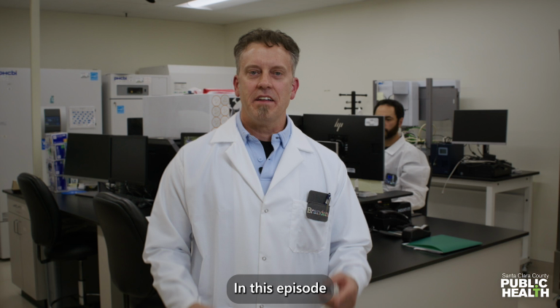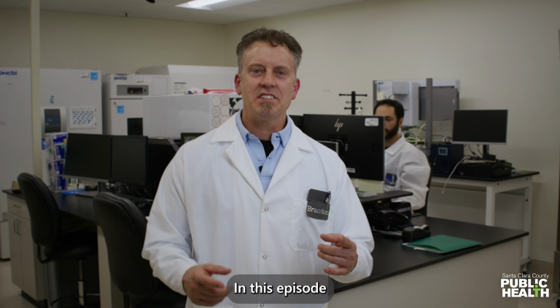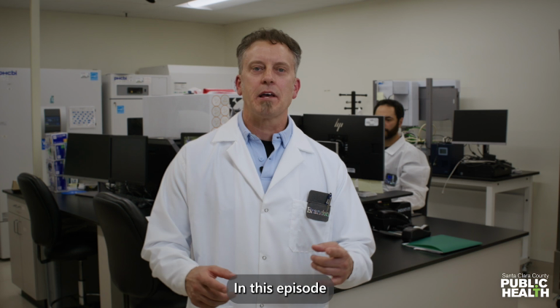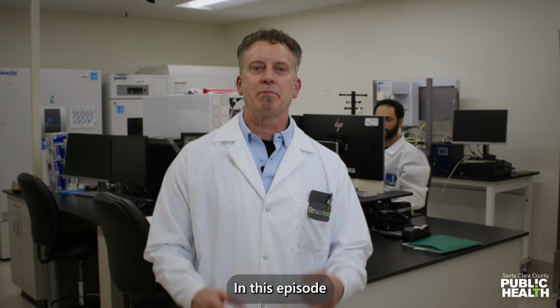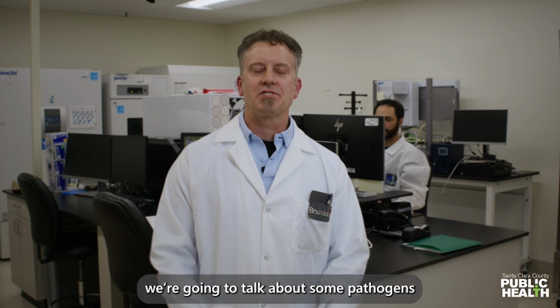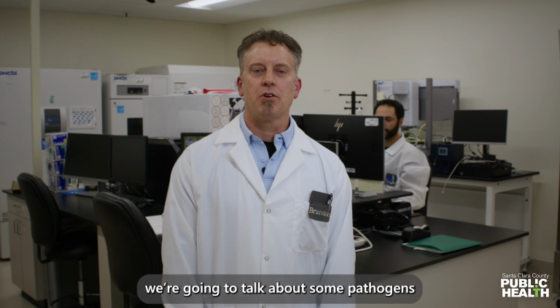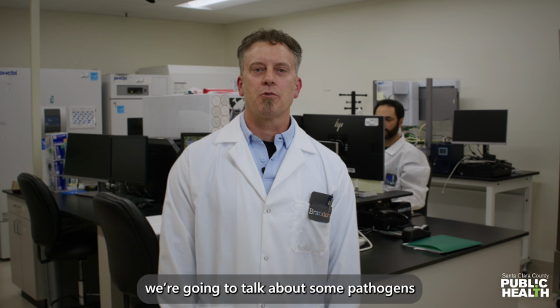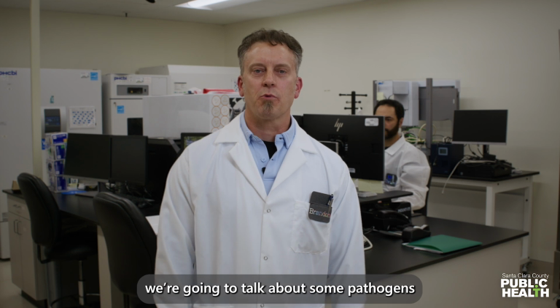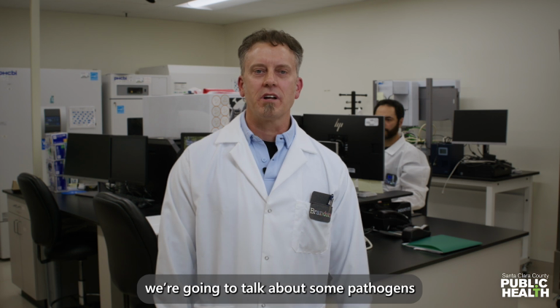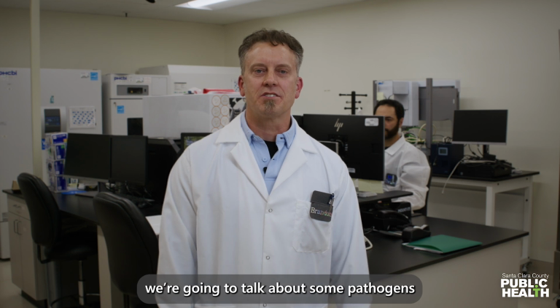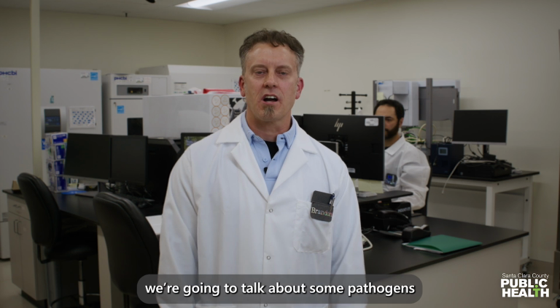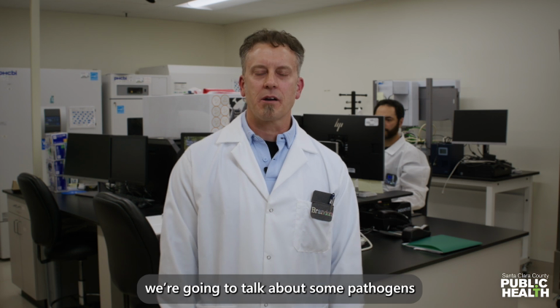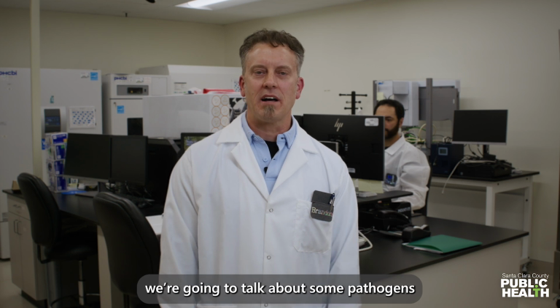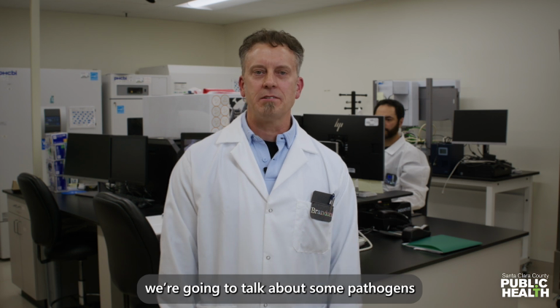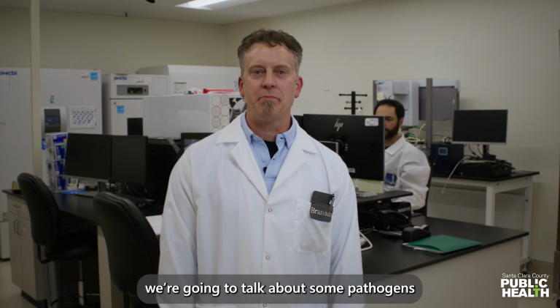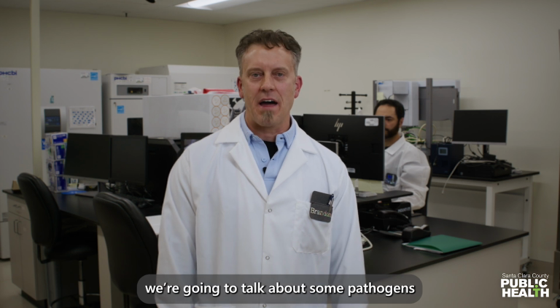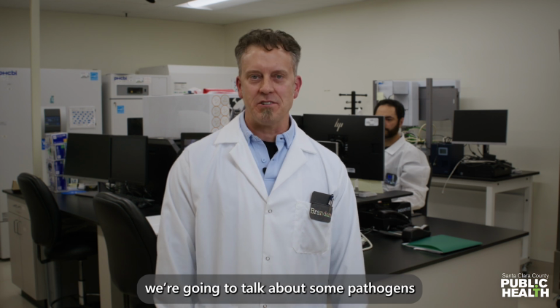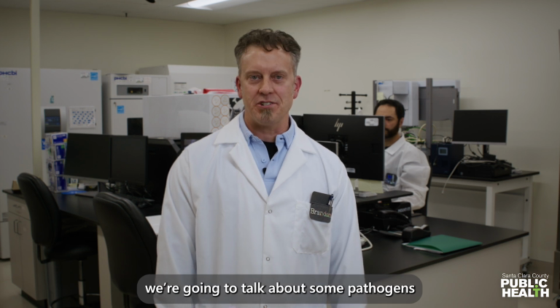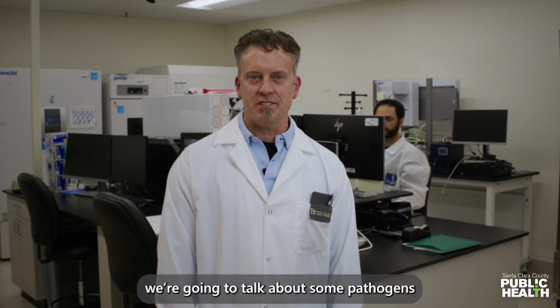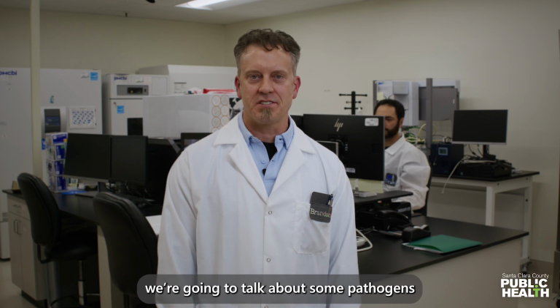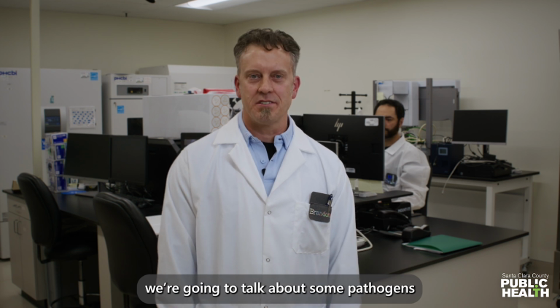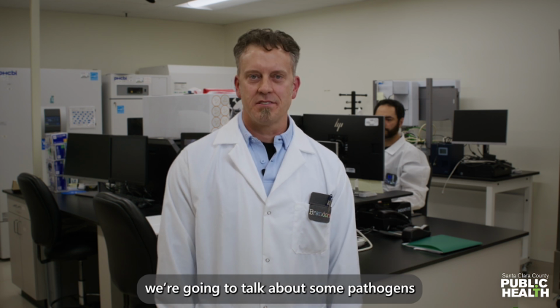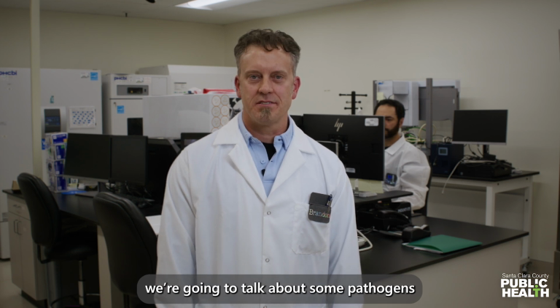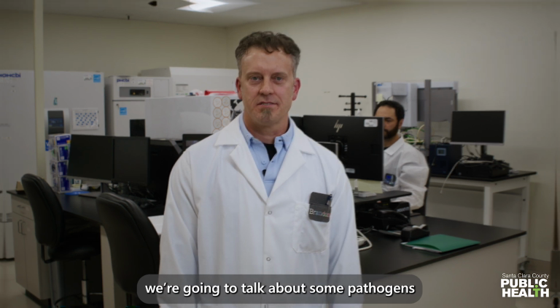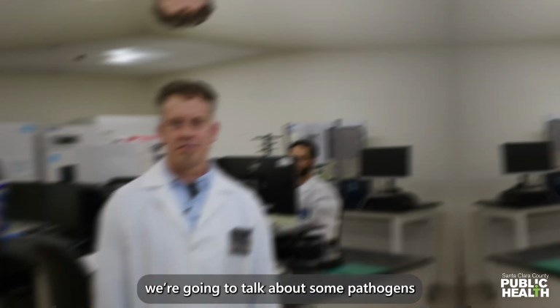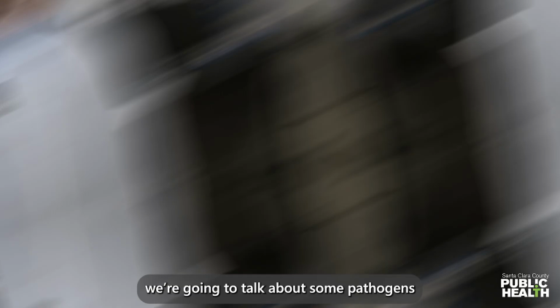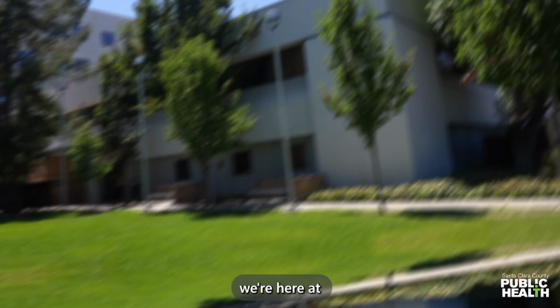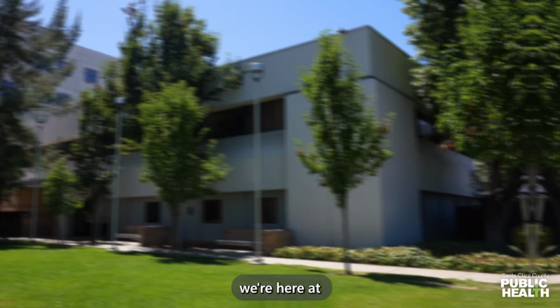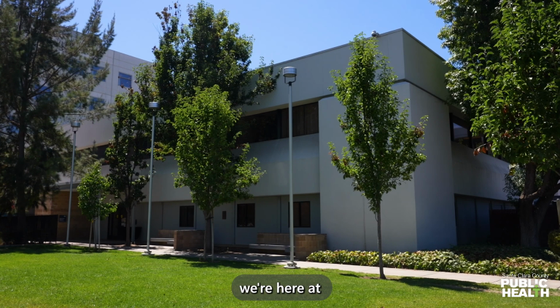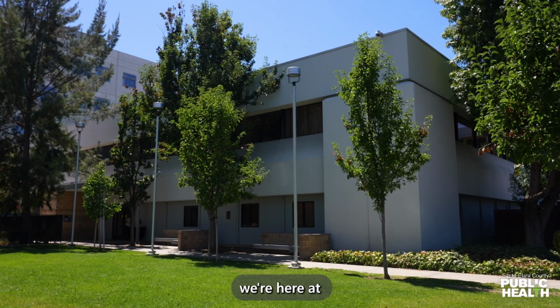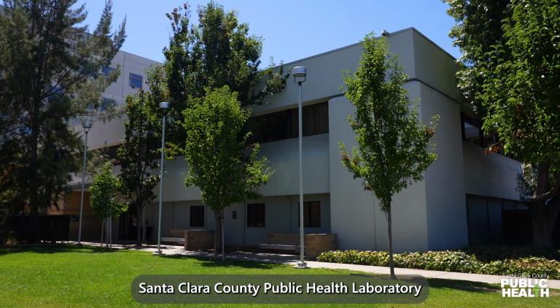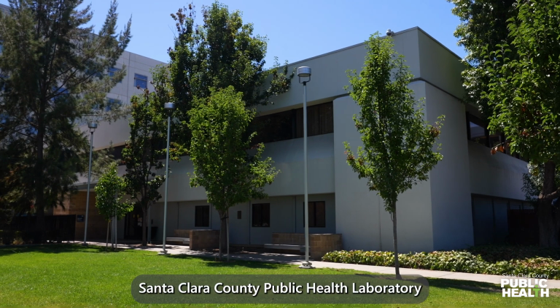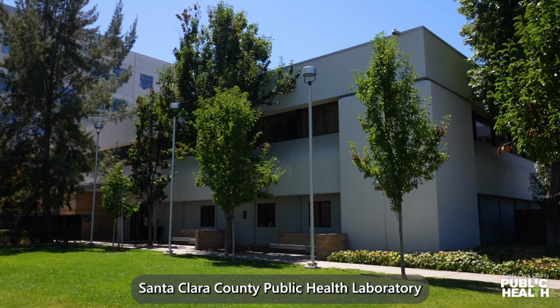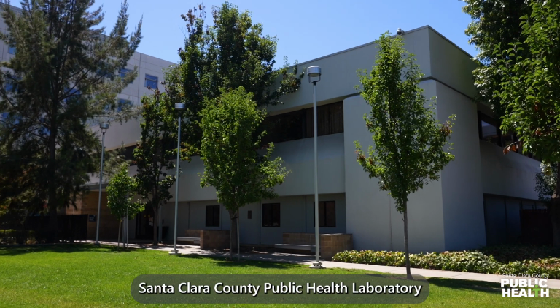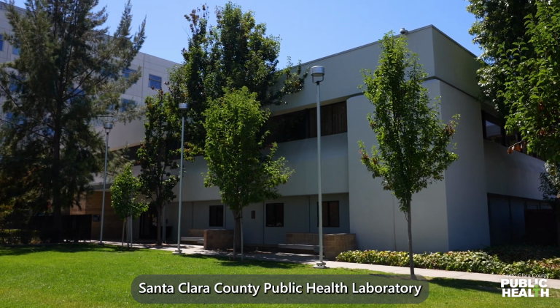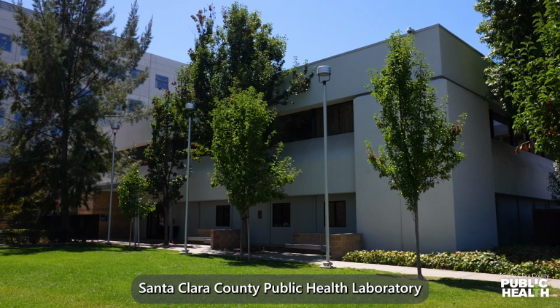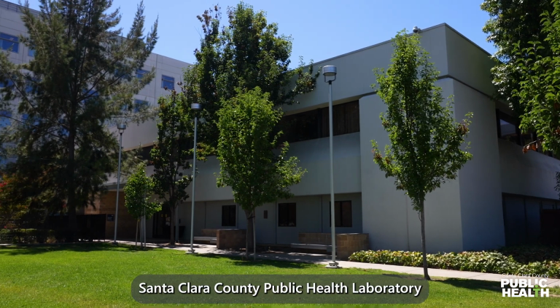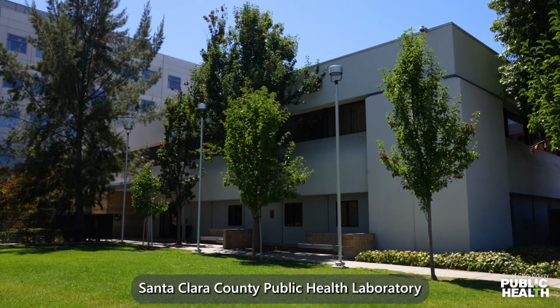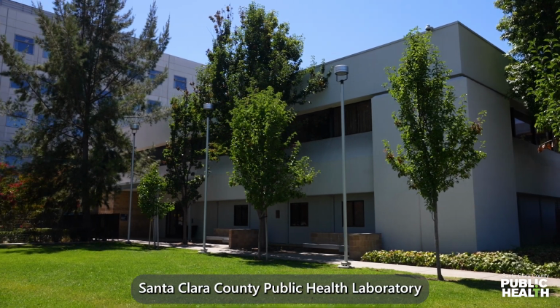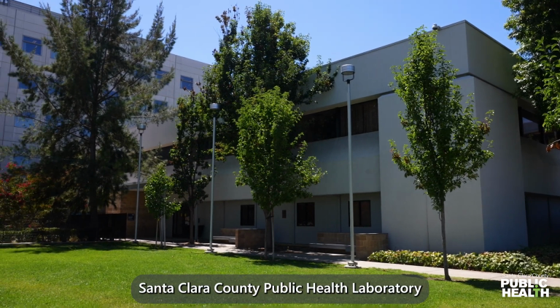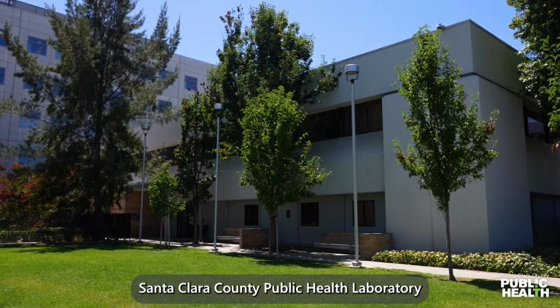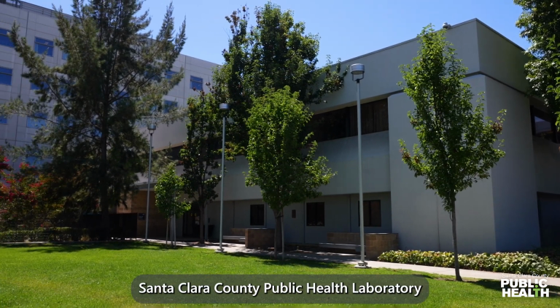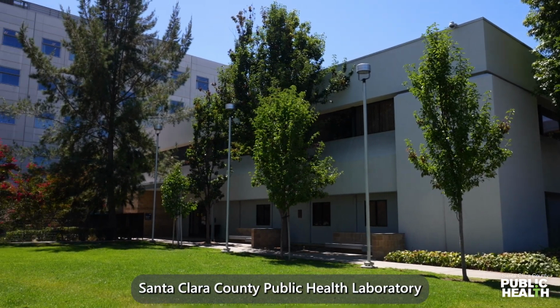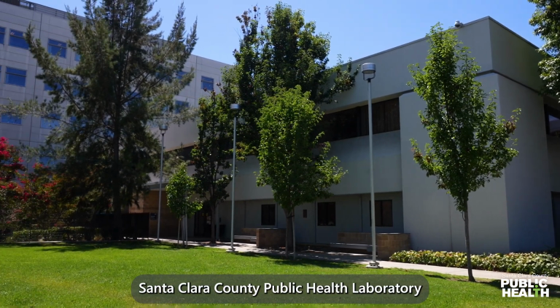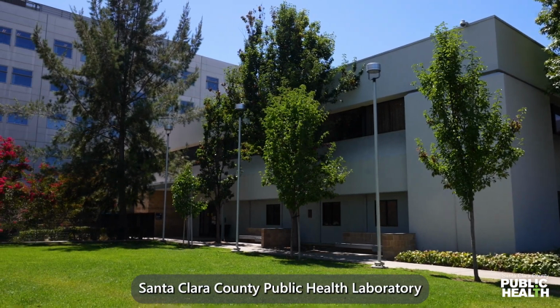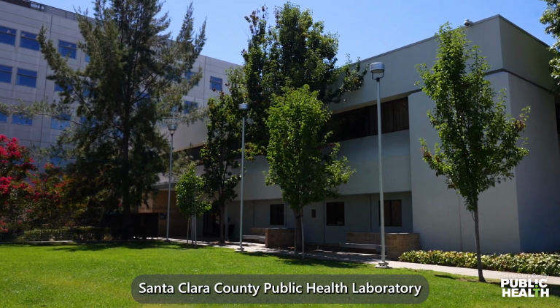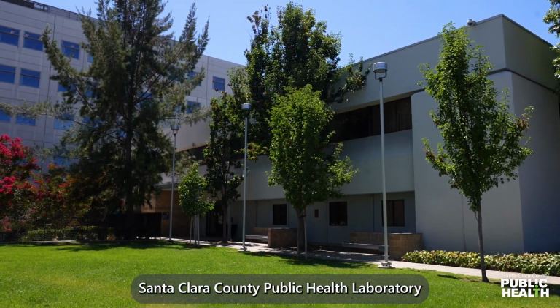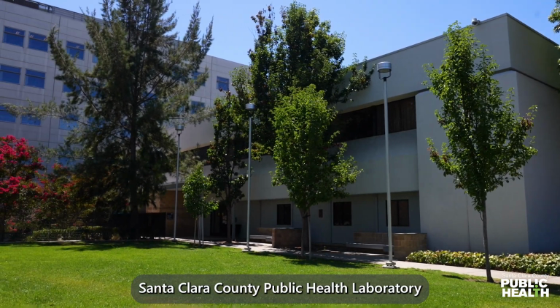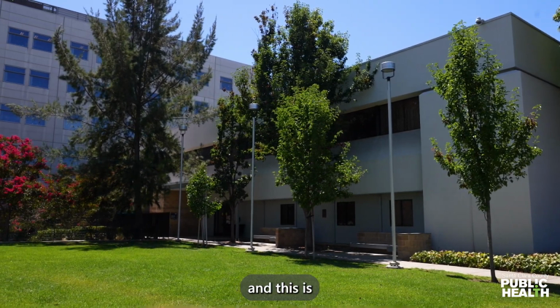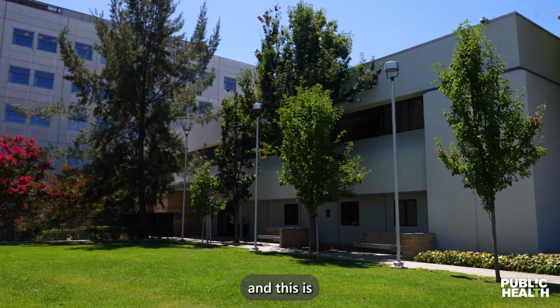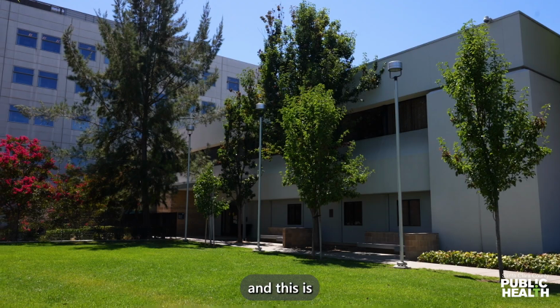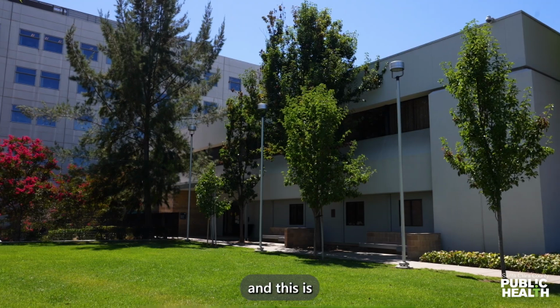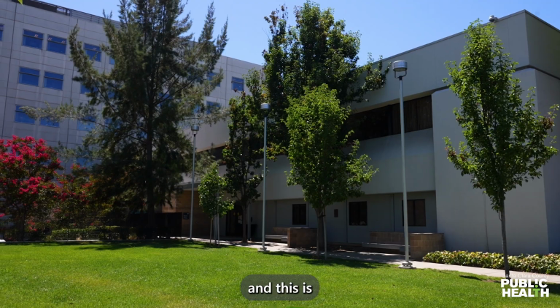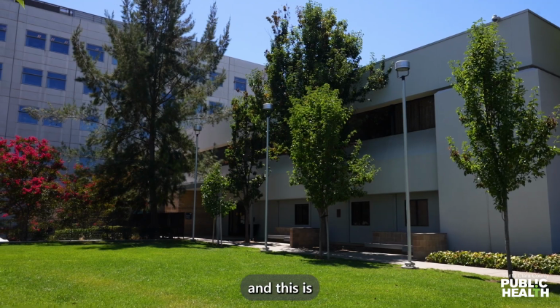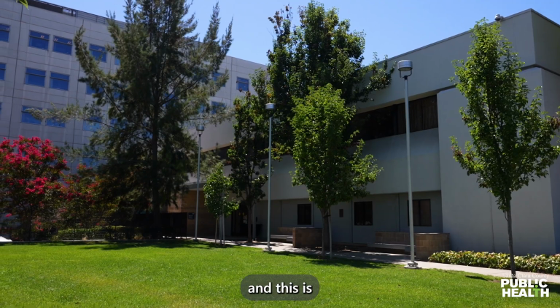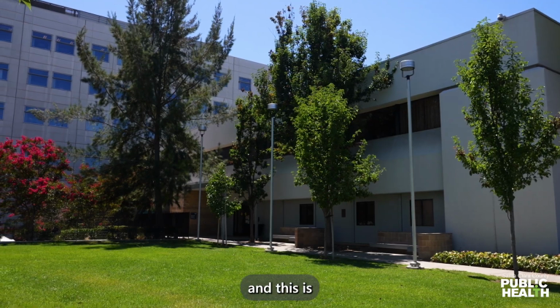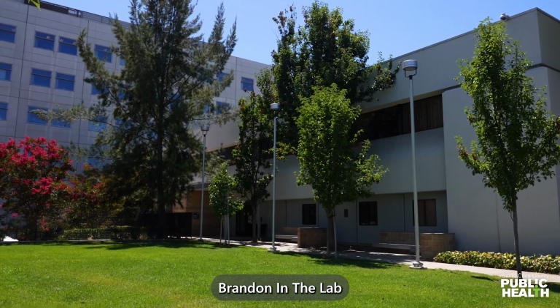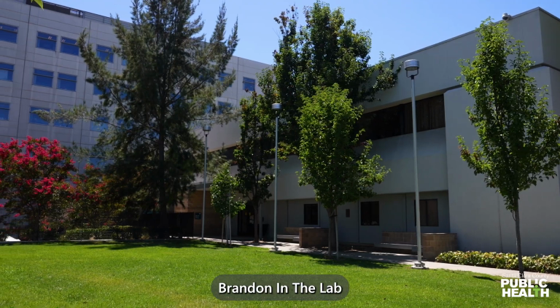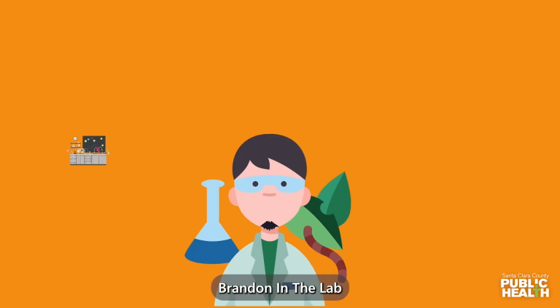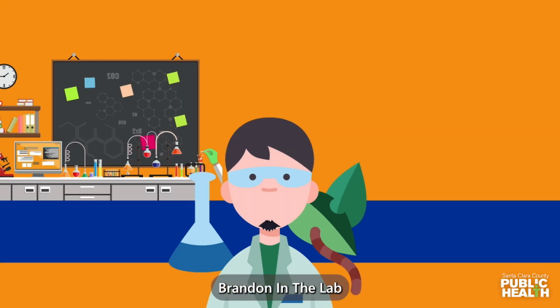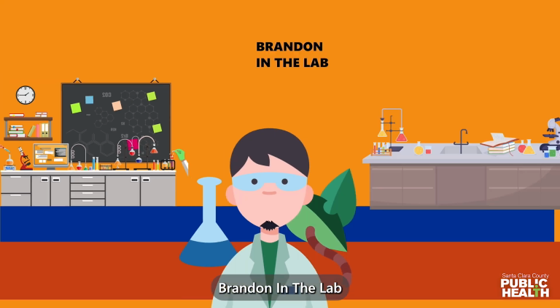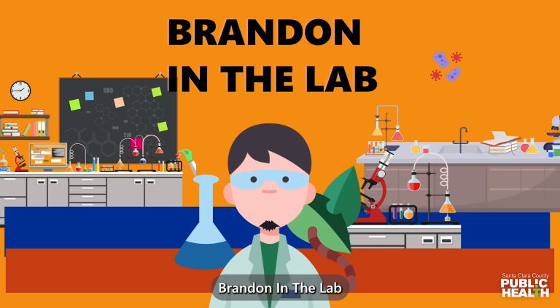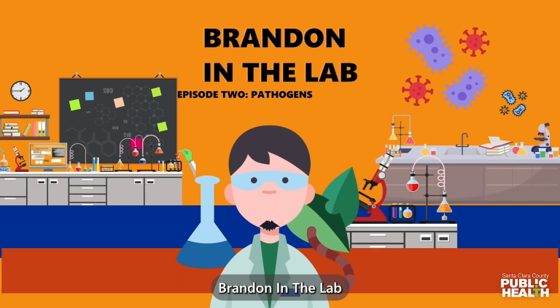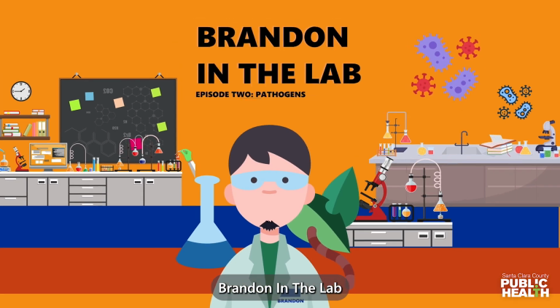In this episode, we're going to talk about some pathogens. We're here at Santa Clara County Public Health Laboratory, and this is Brandon in the lab.